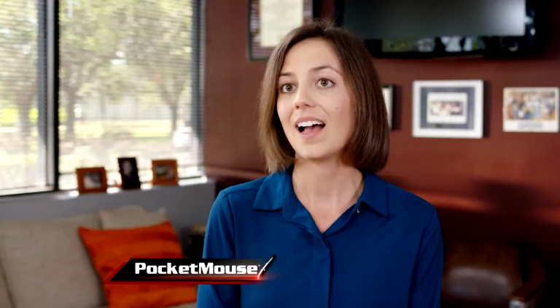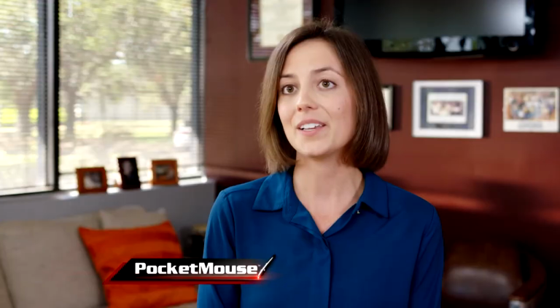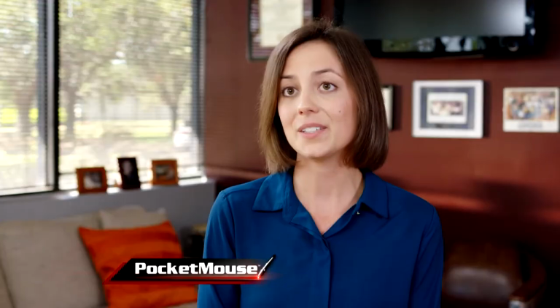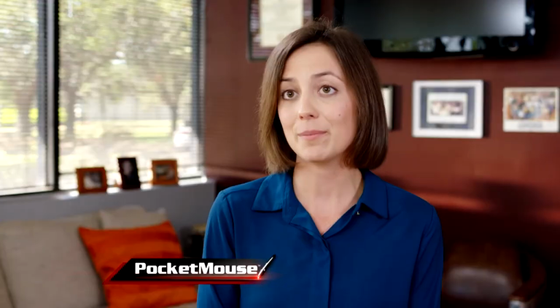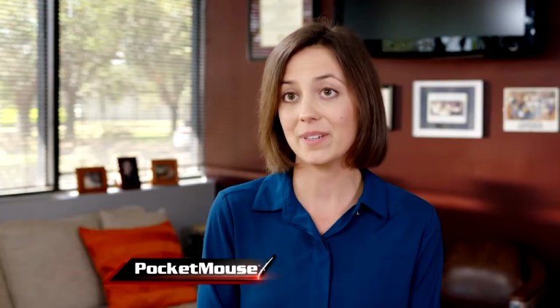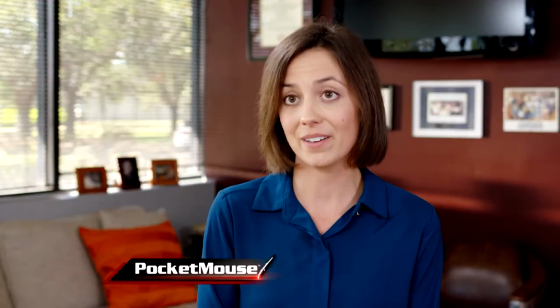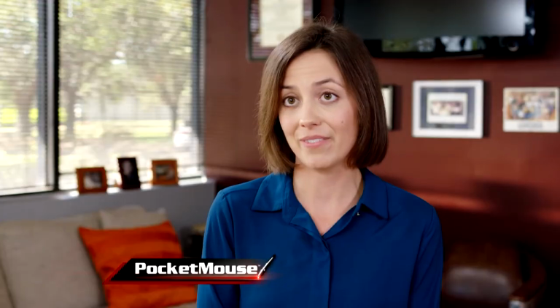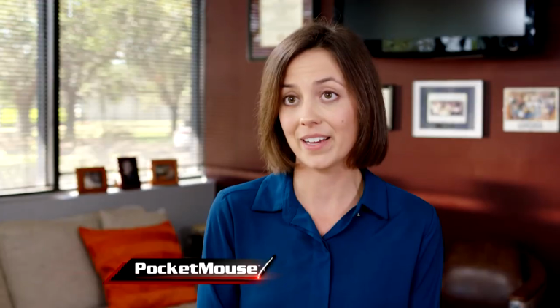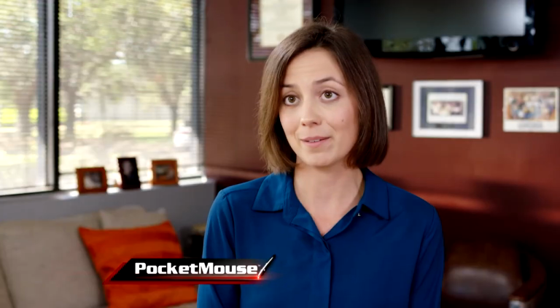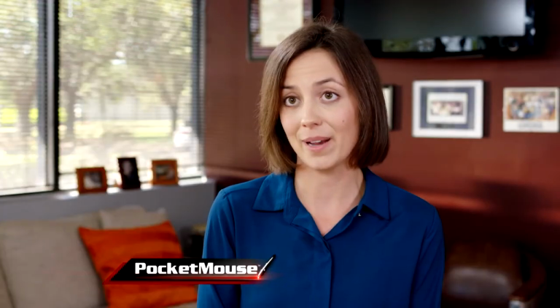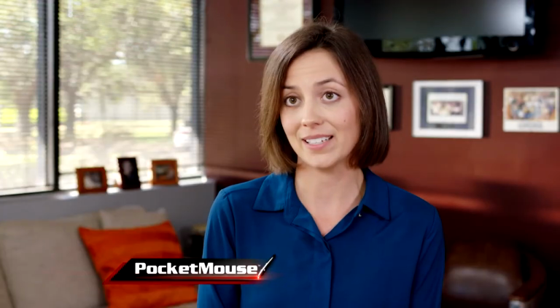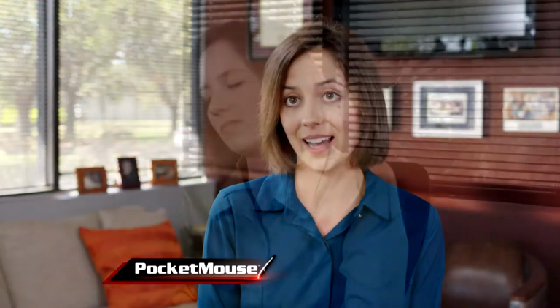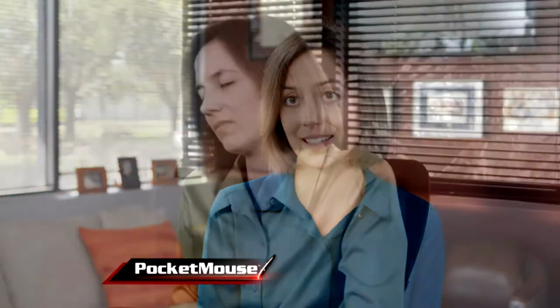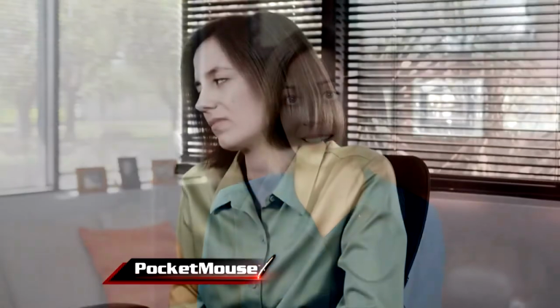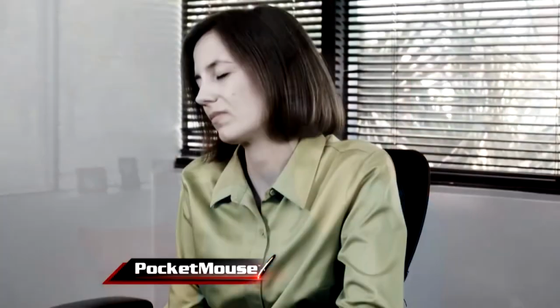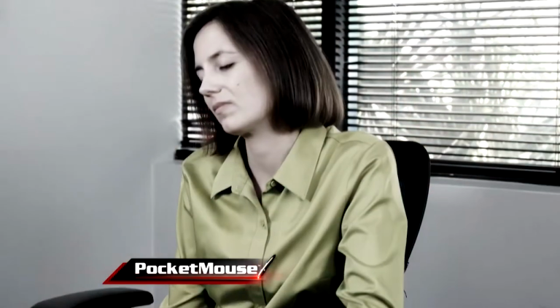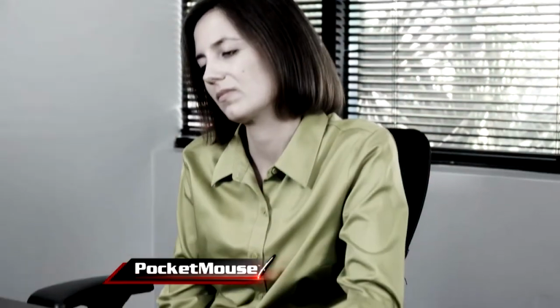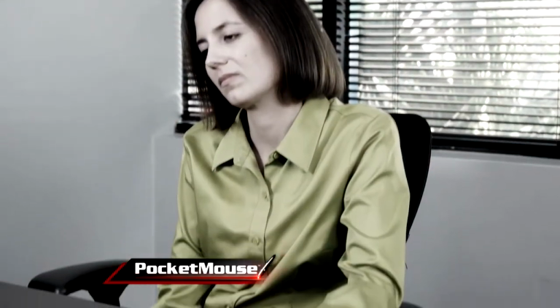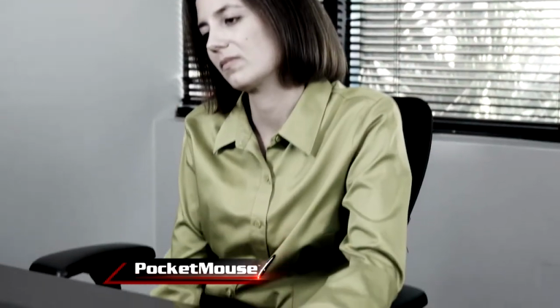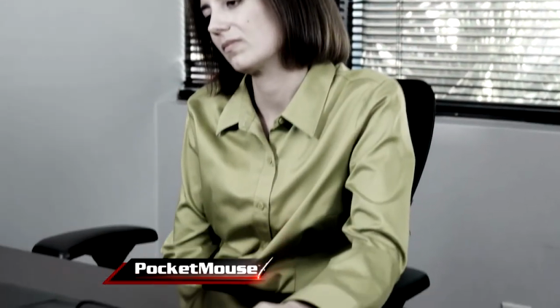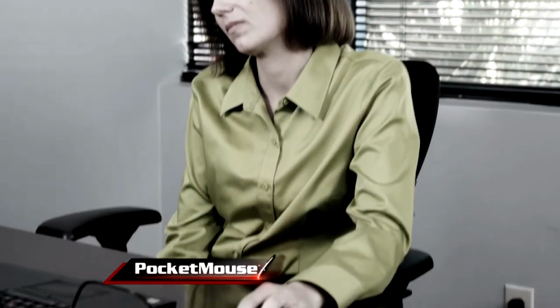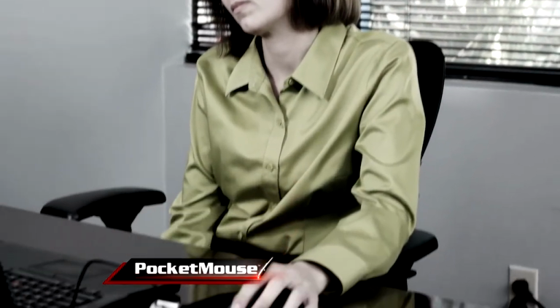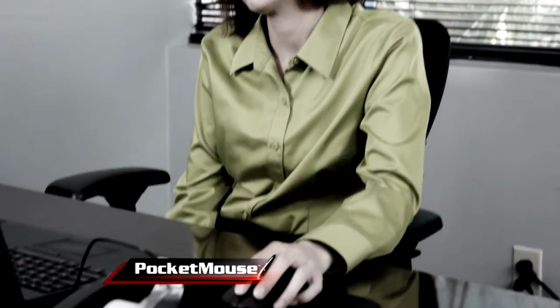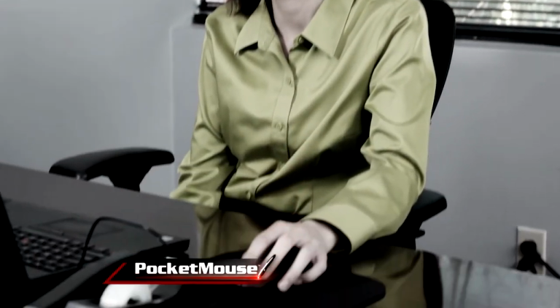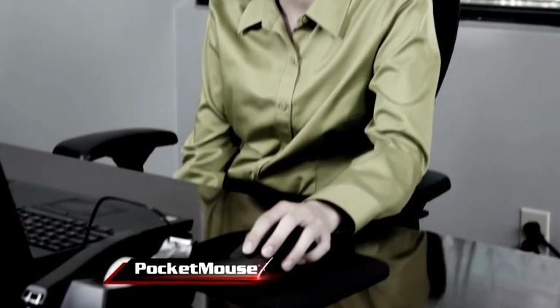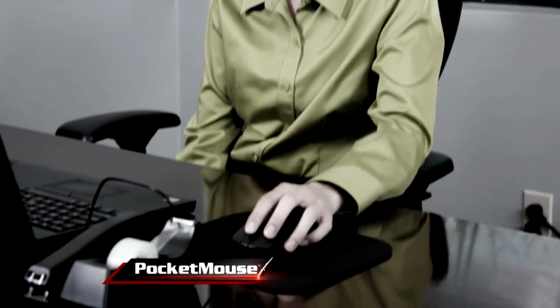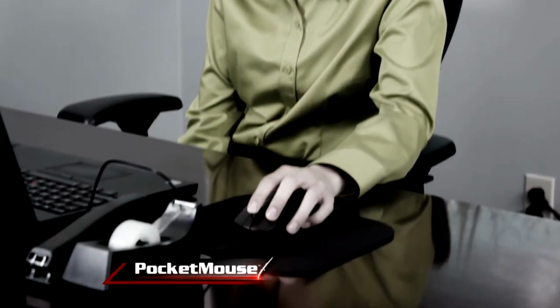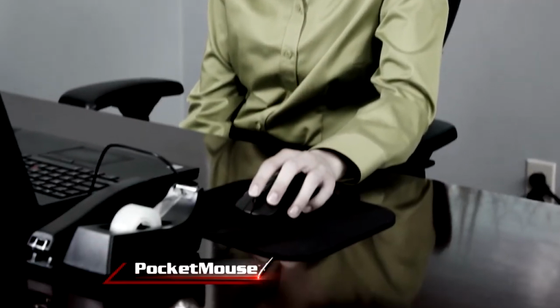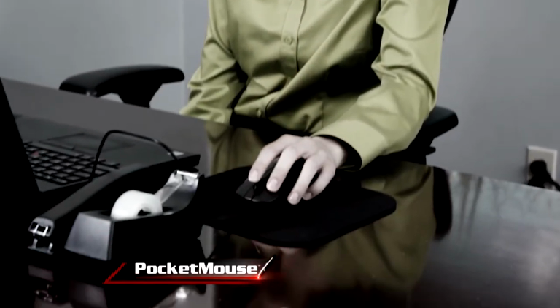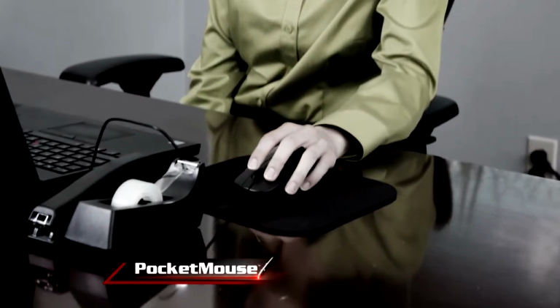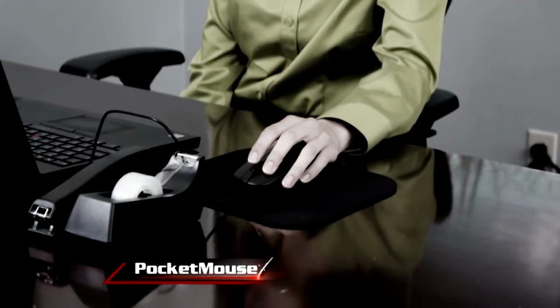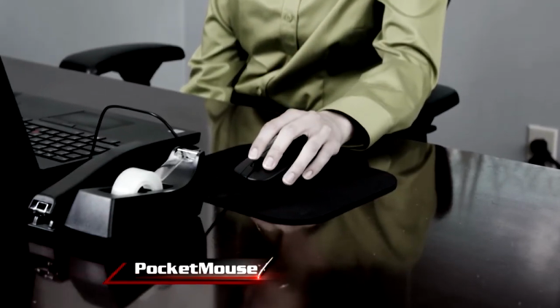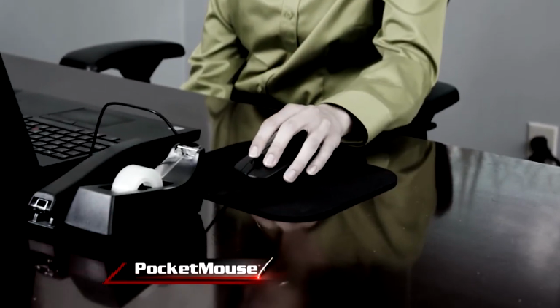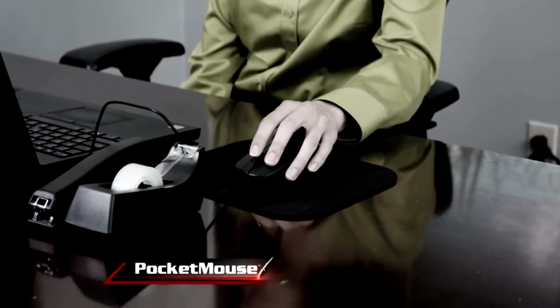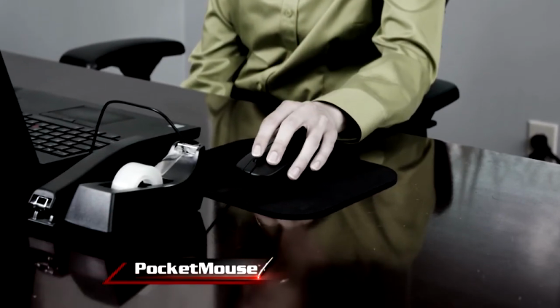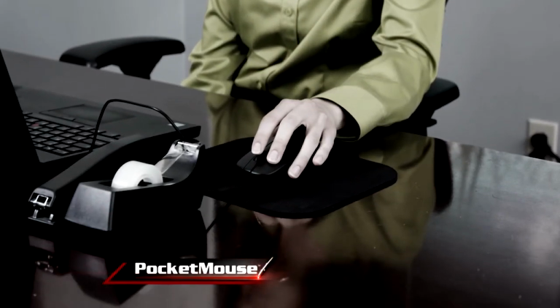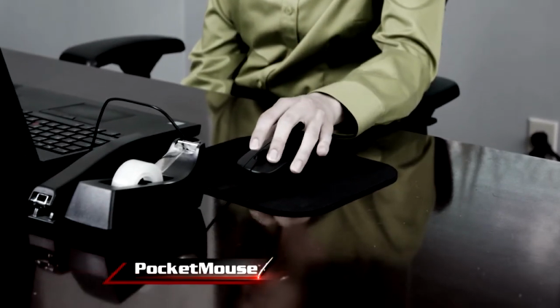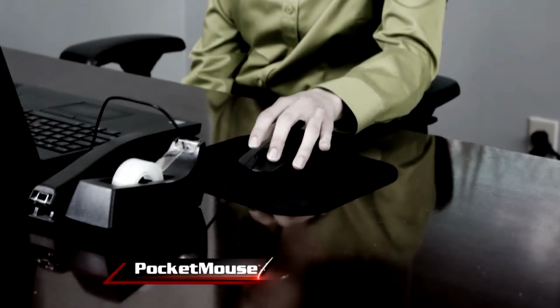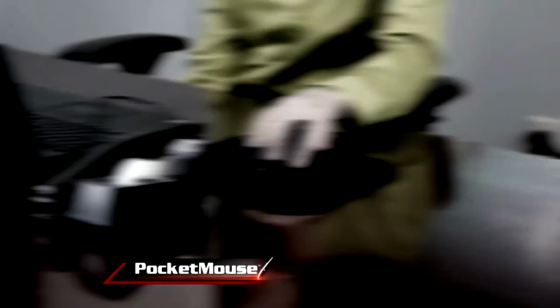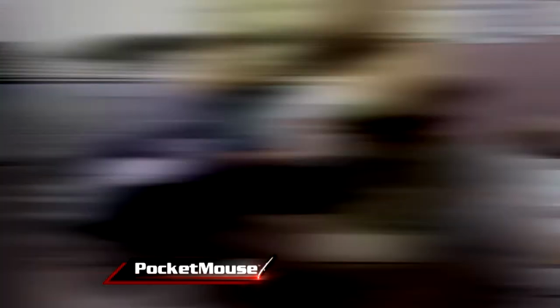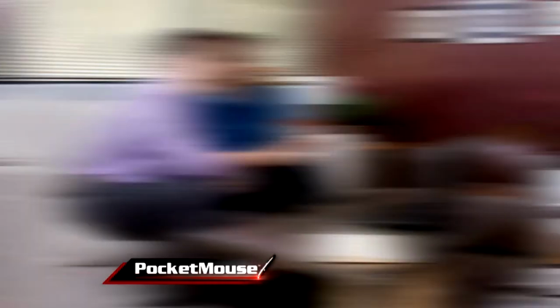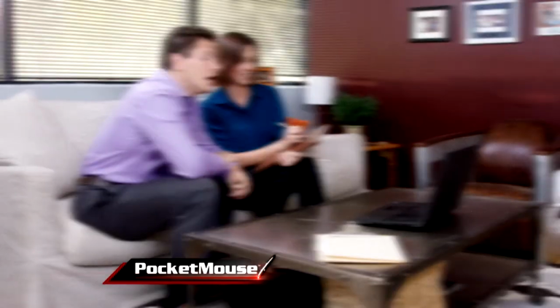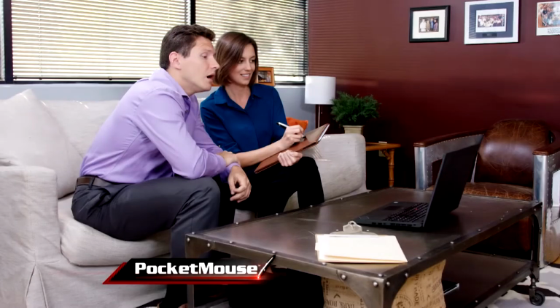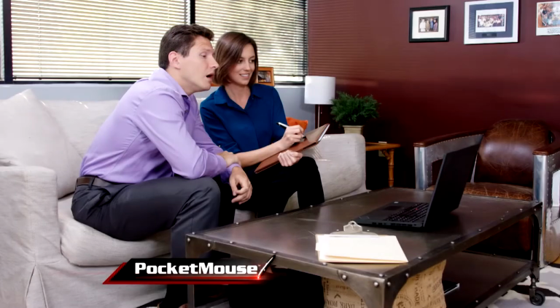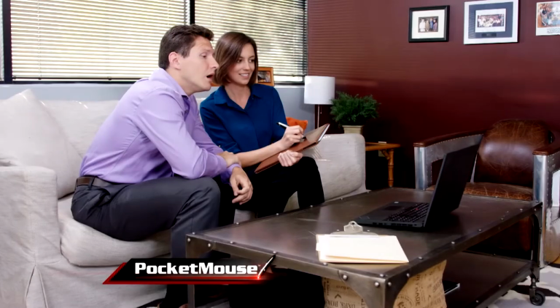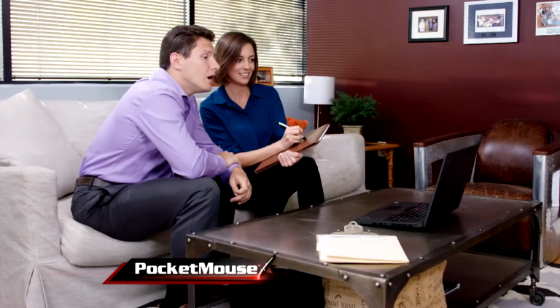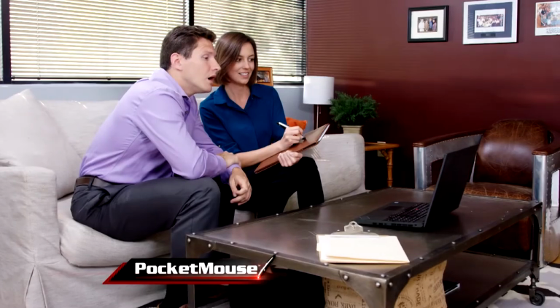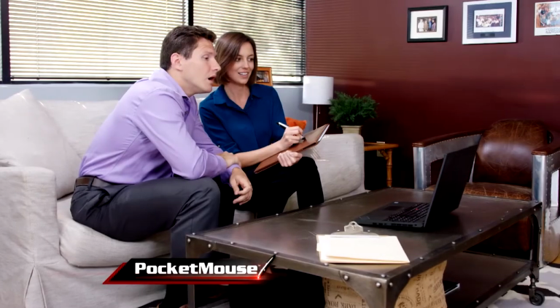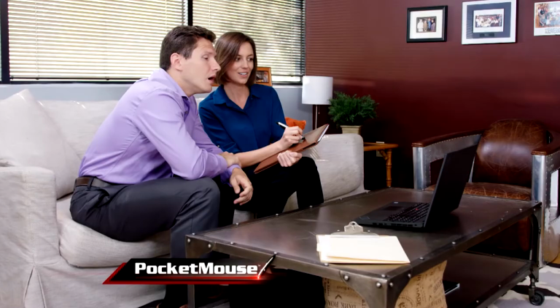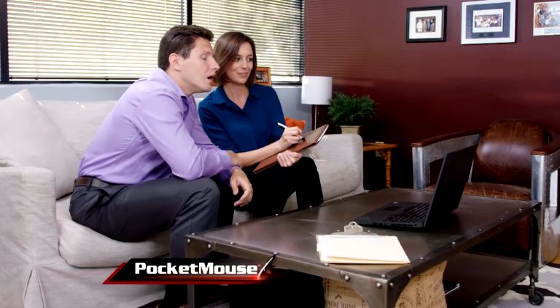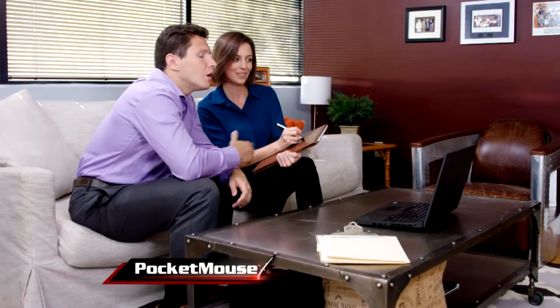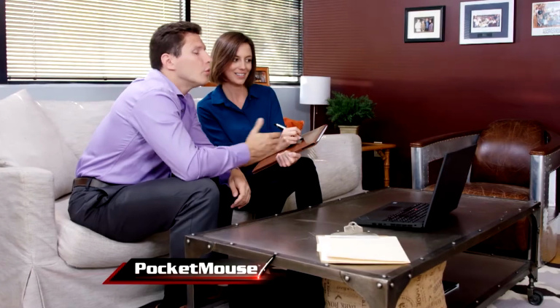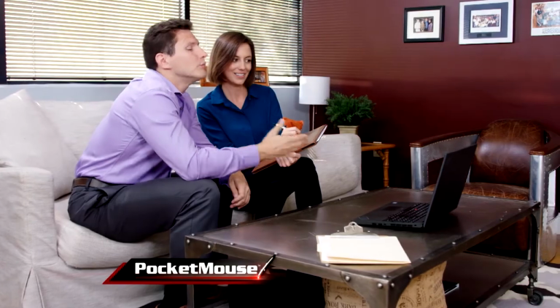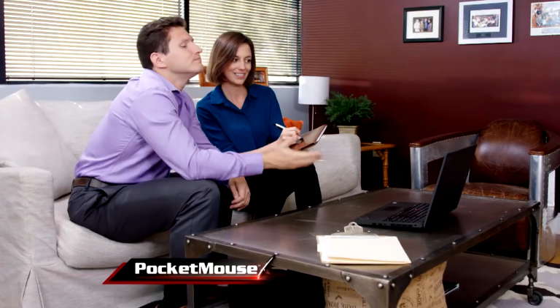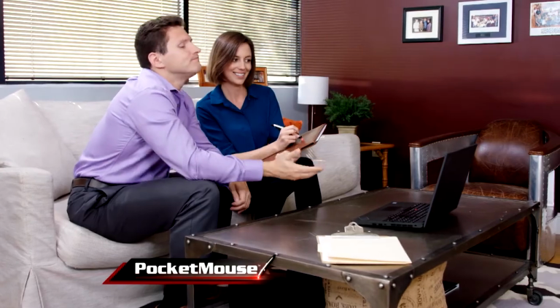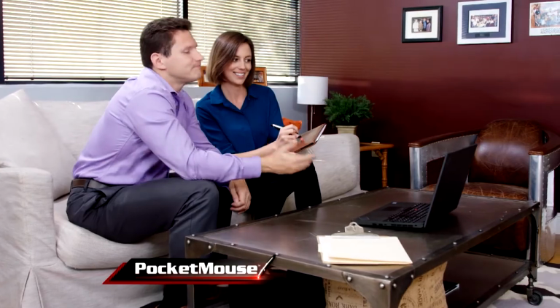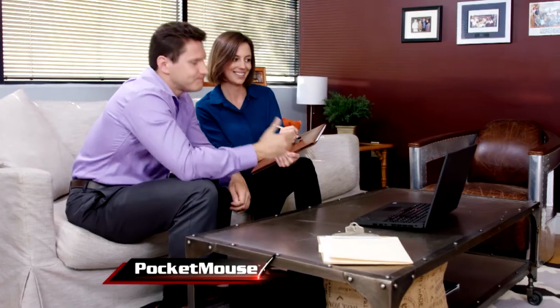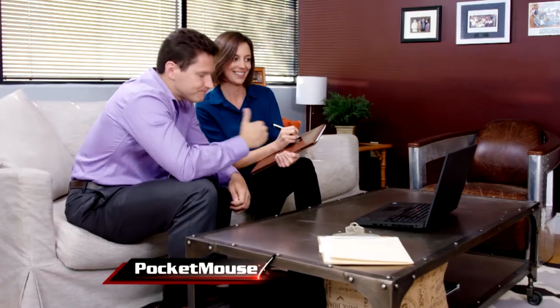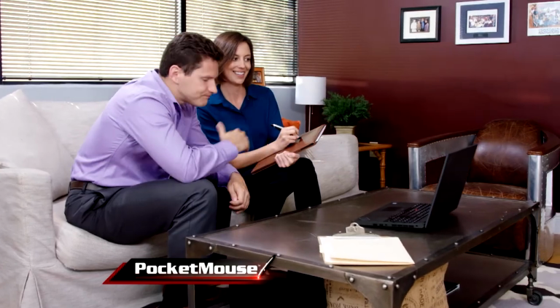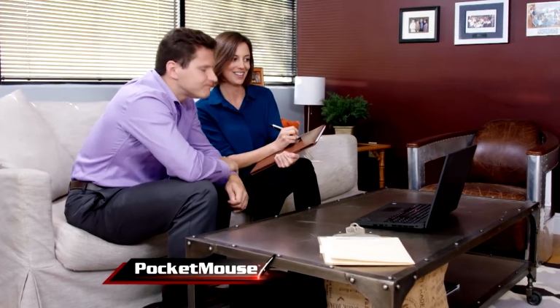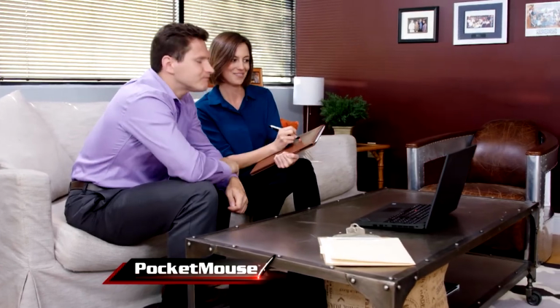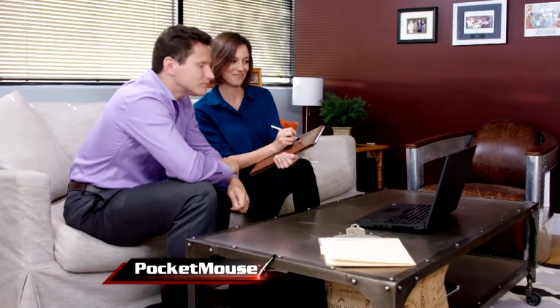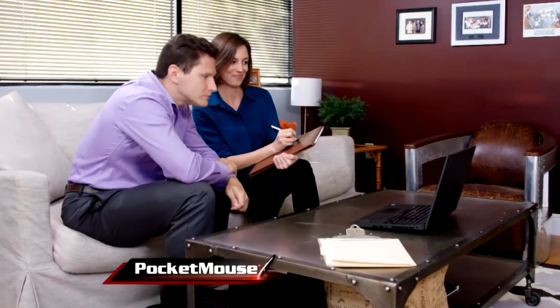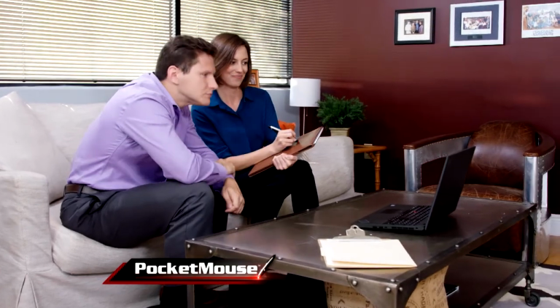I used to be confined to my desk with that ridiculous mouse pad, and that just isn't healthy. With a Pocket Mouse, I'm able to work from wherever I want.